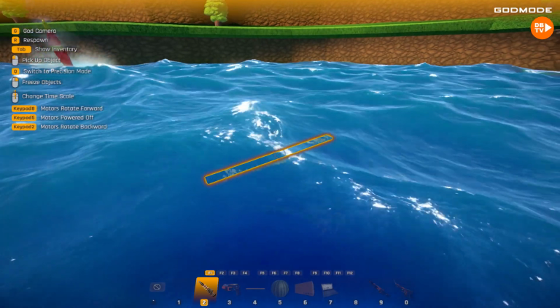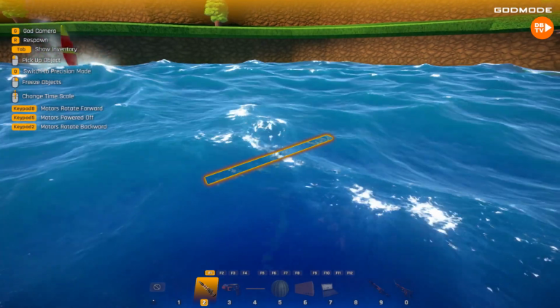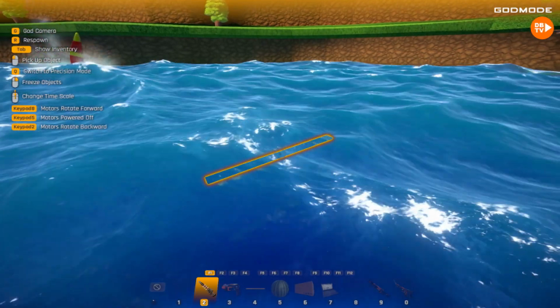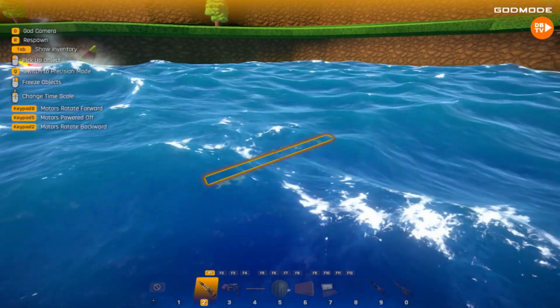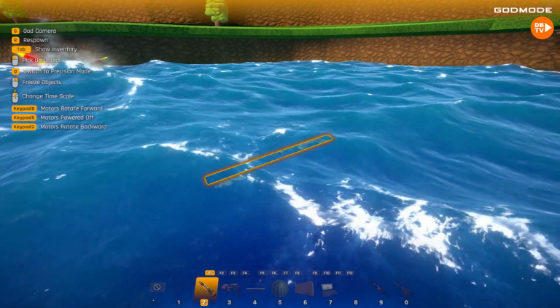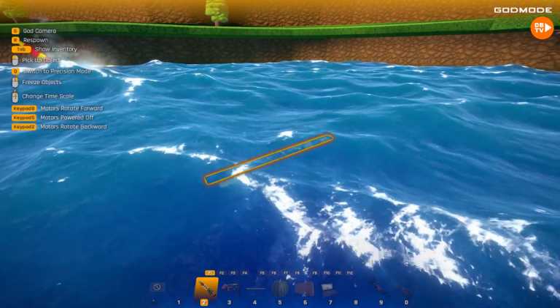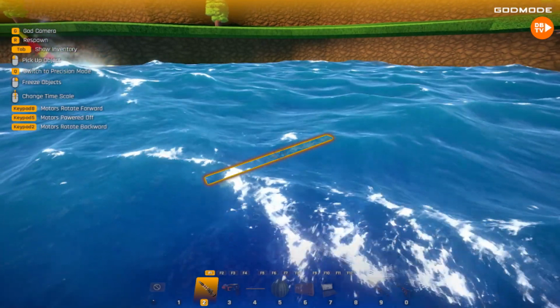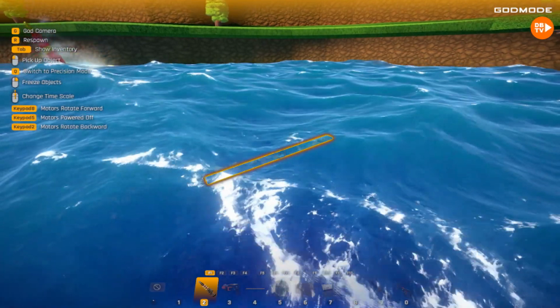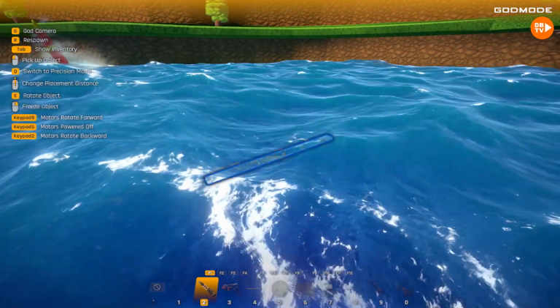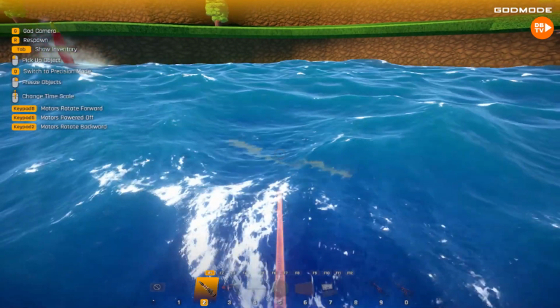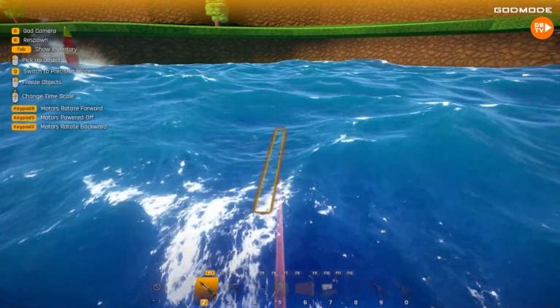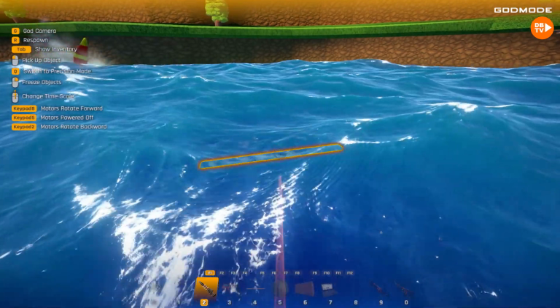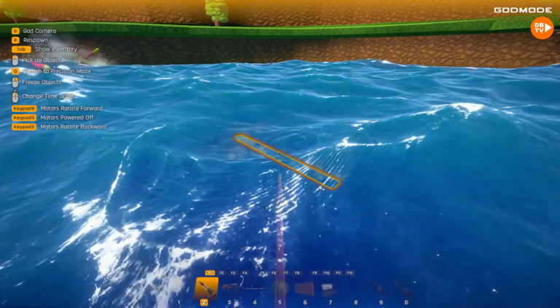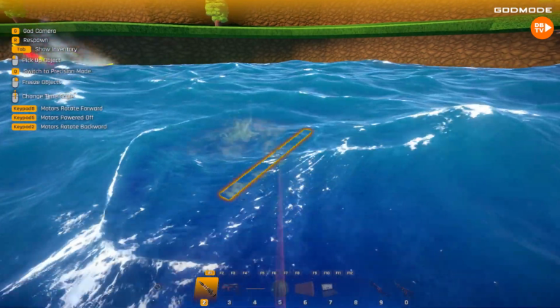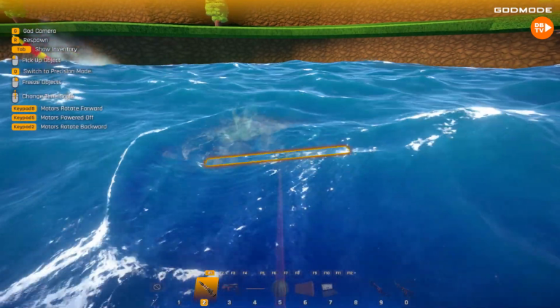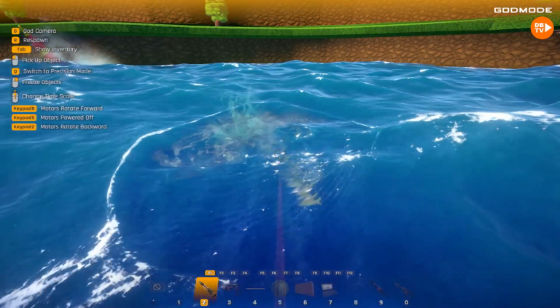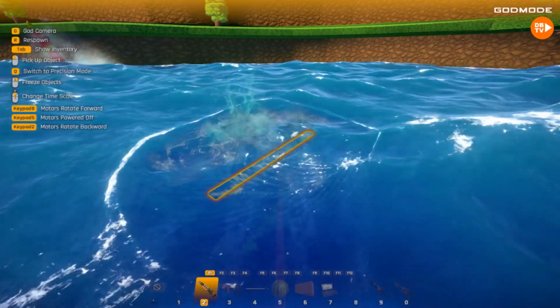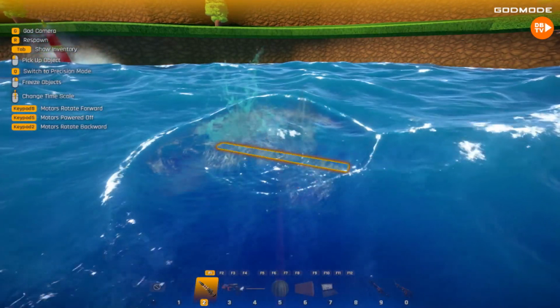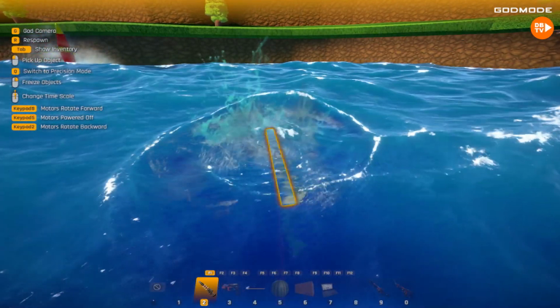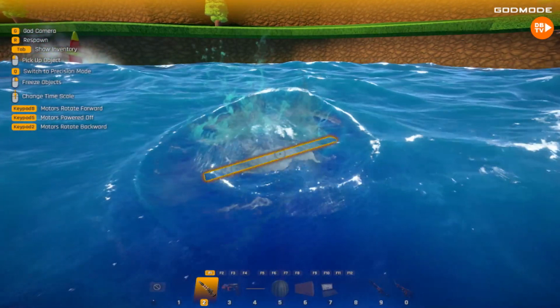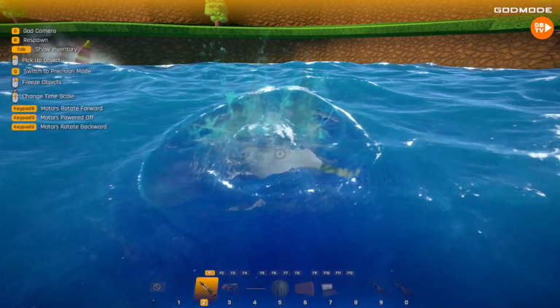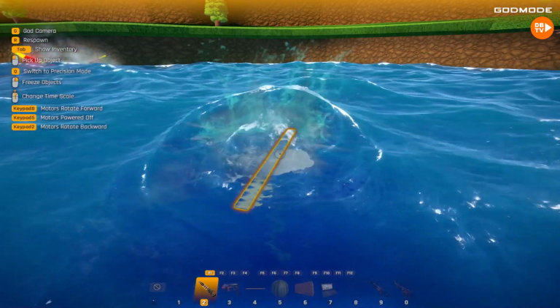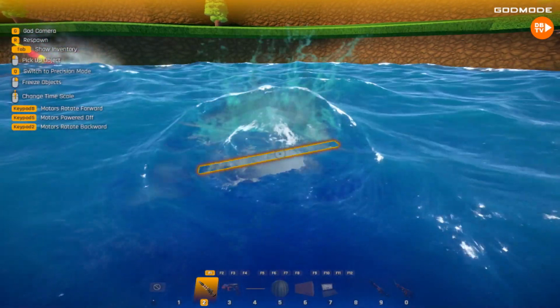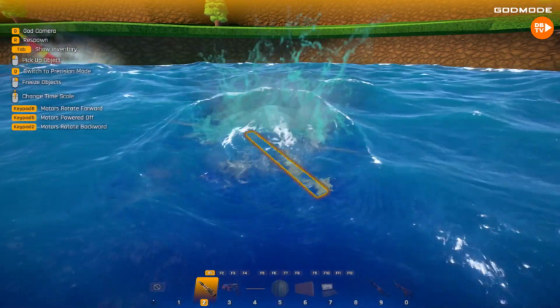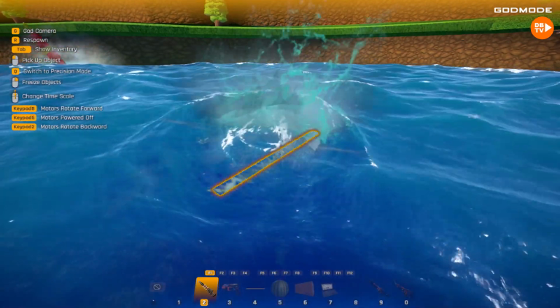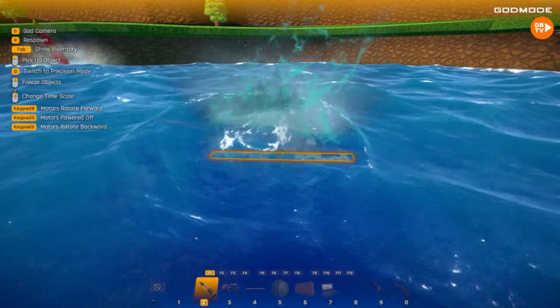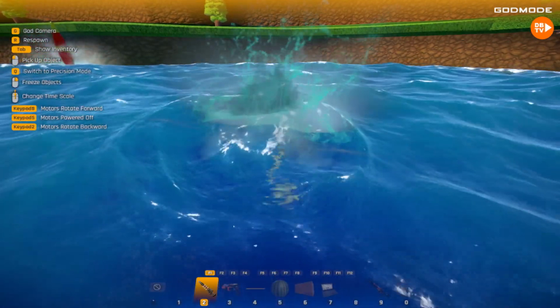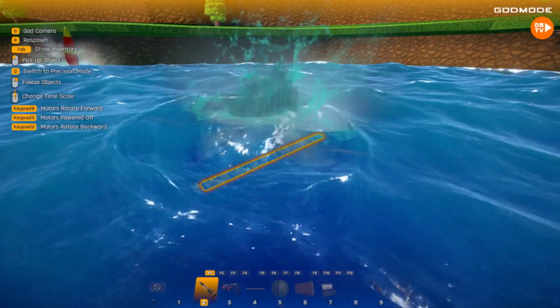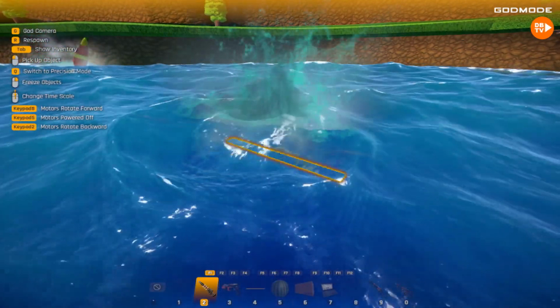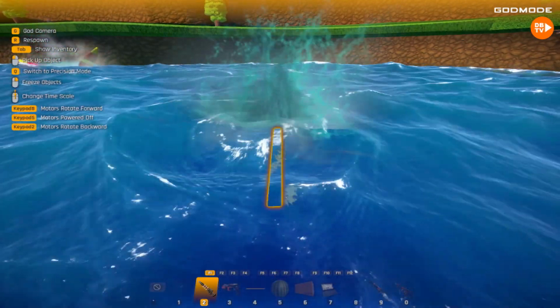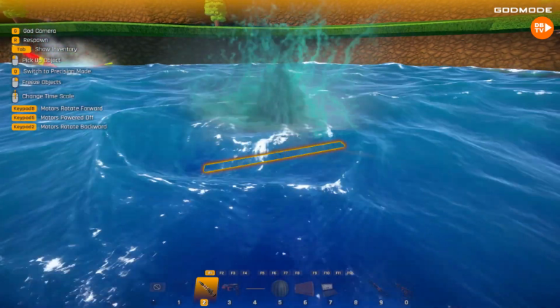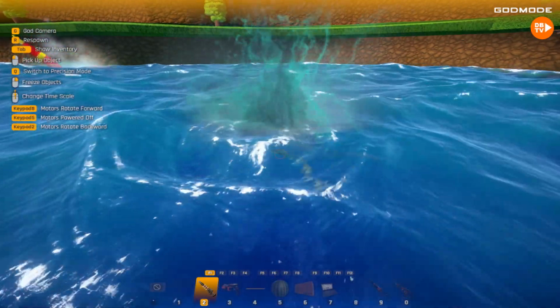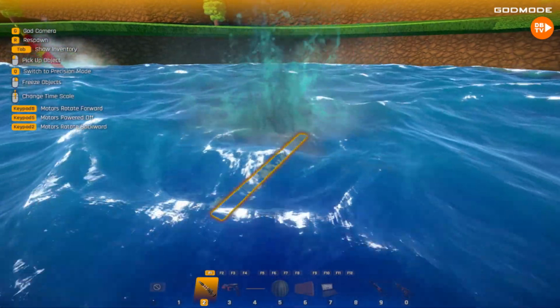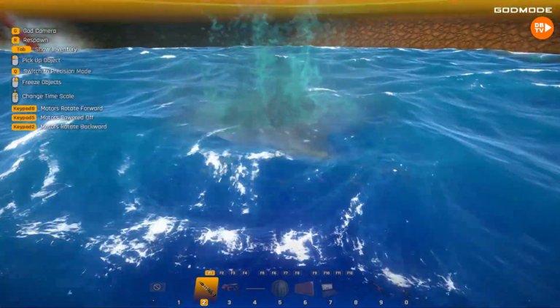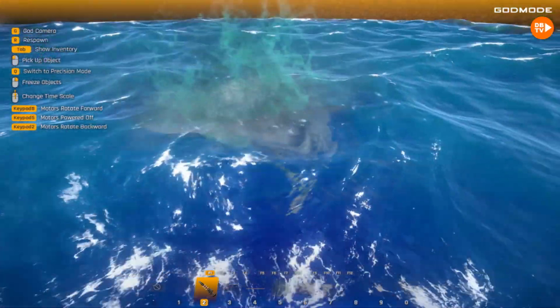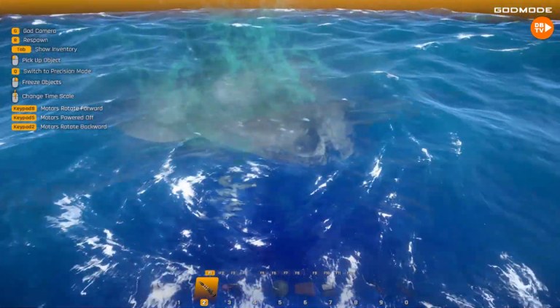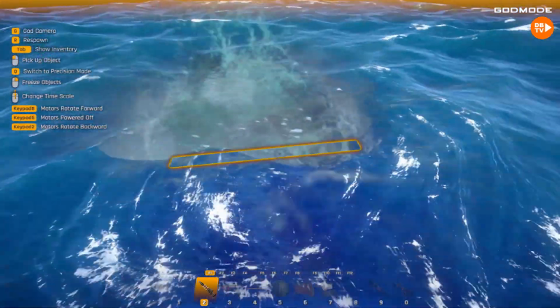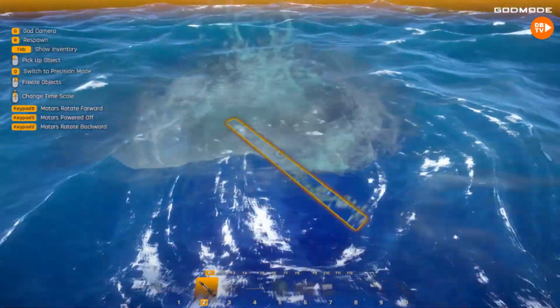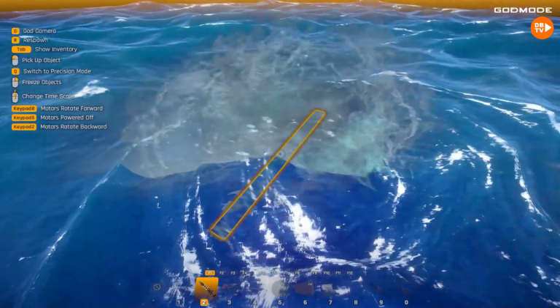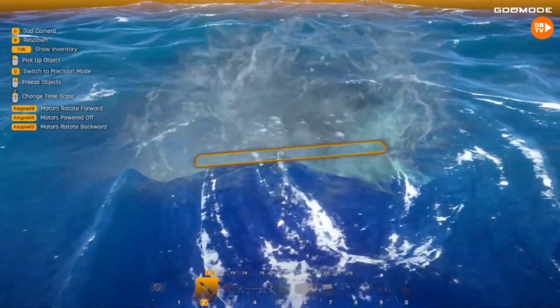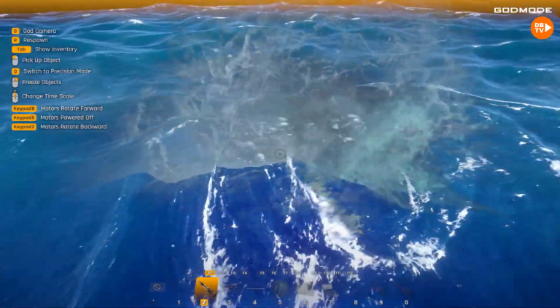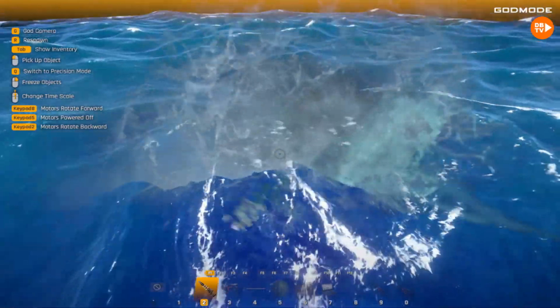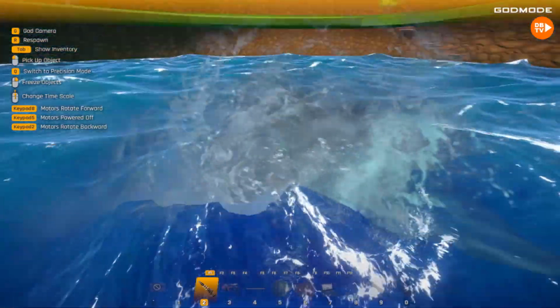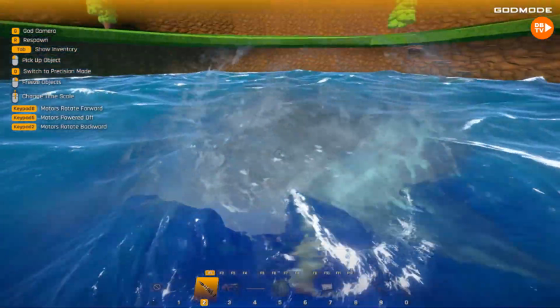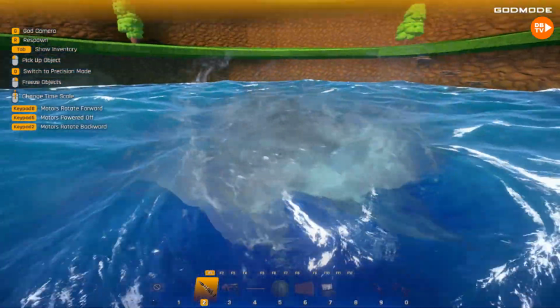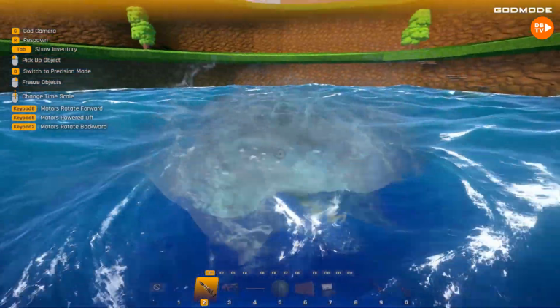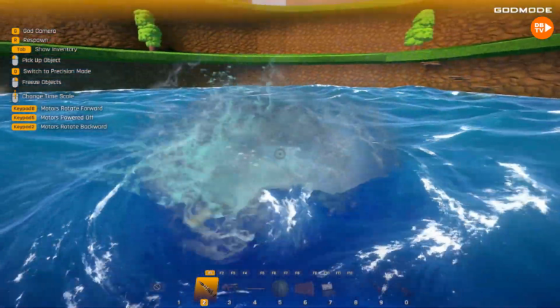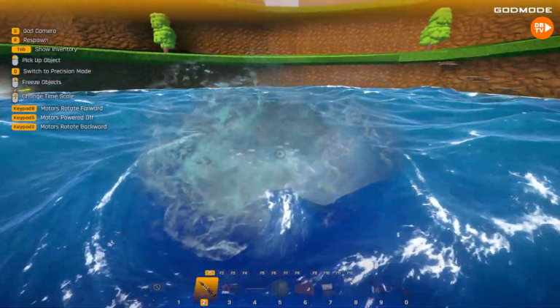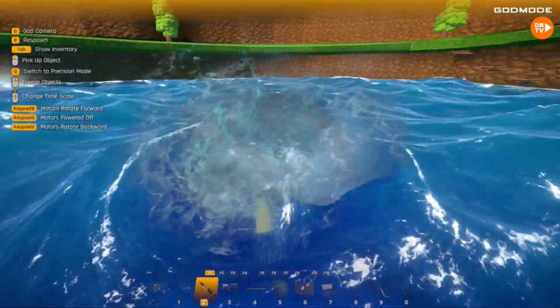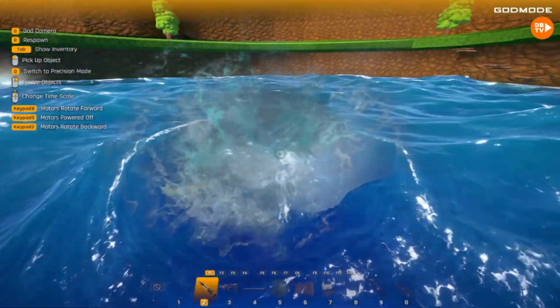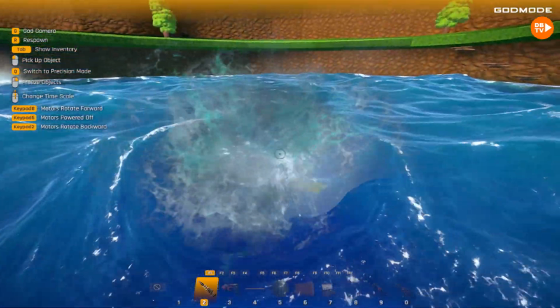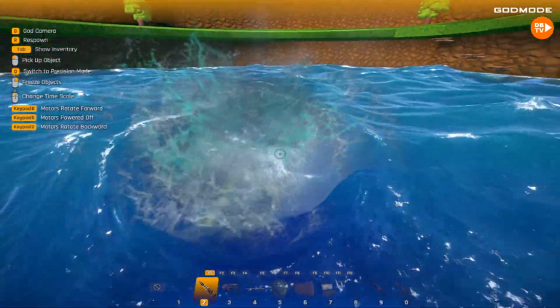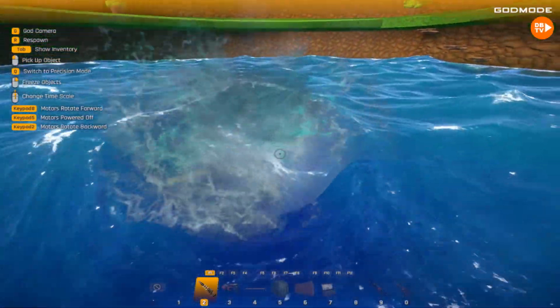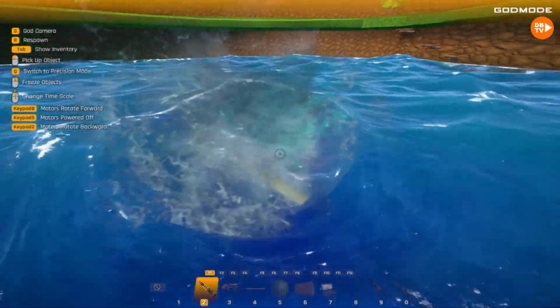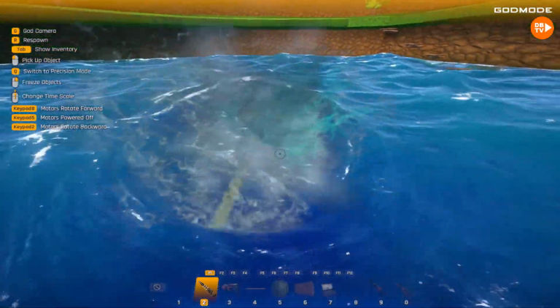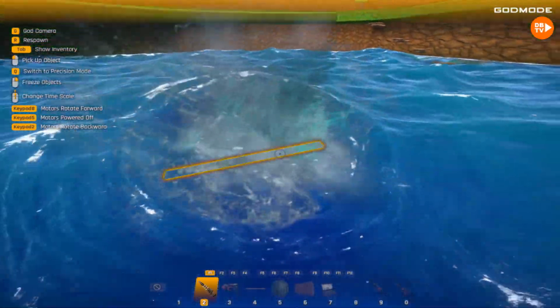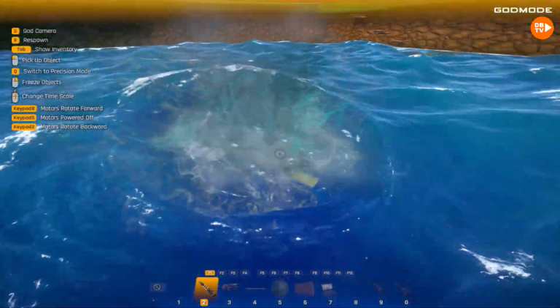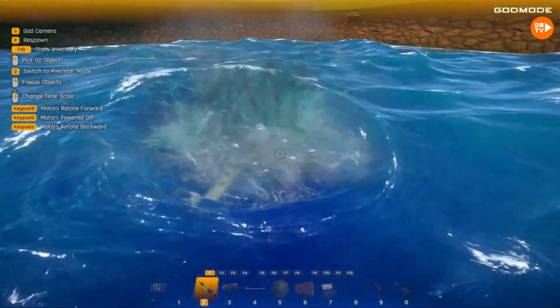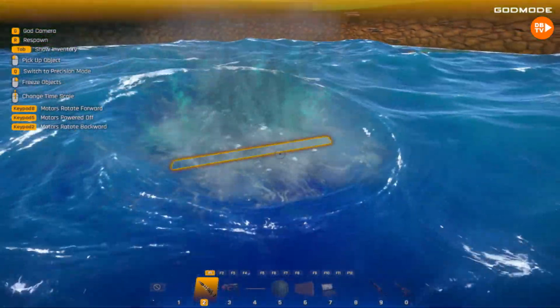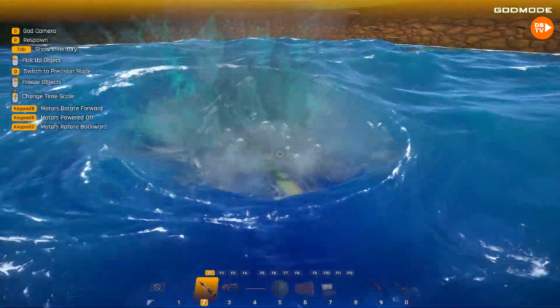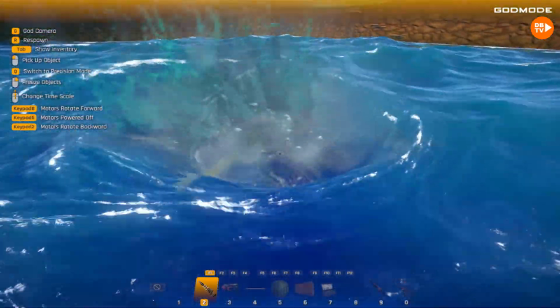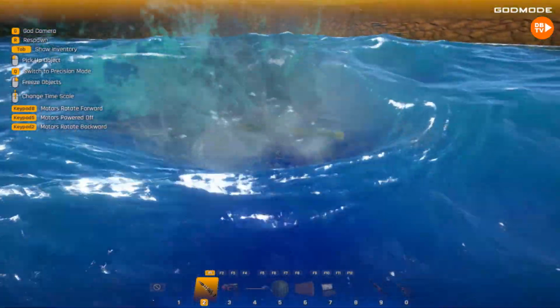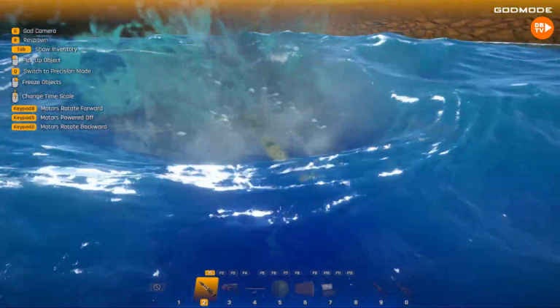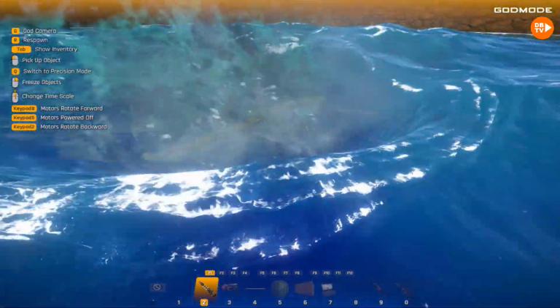Now let's do that. And now it's spinning! And you'll be able to see, it's actually gonna make a whirlpool!